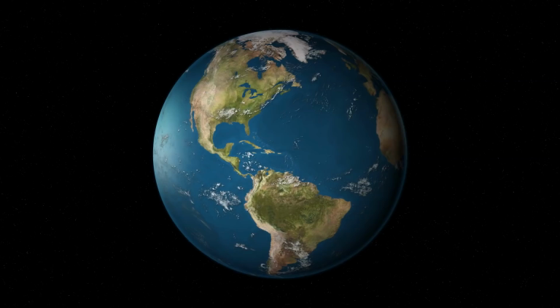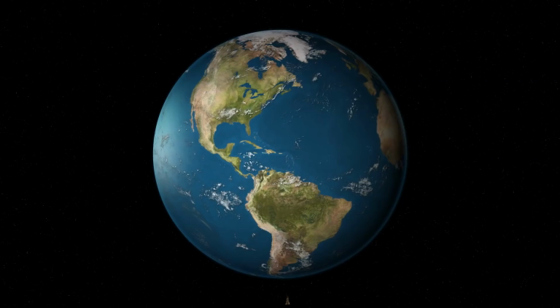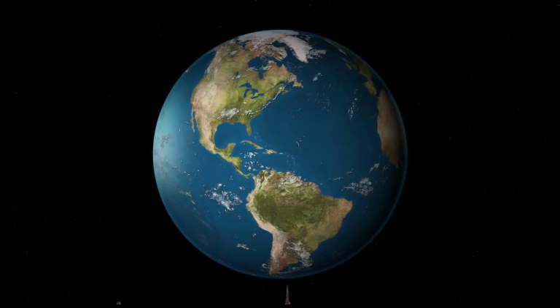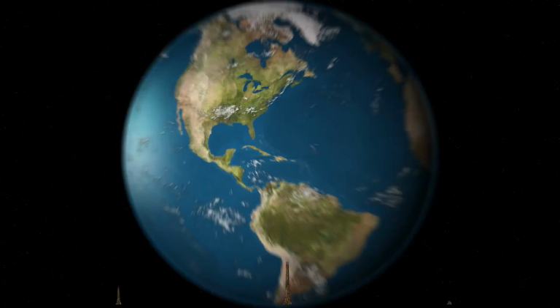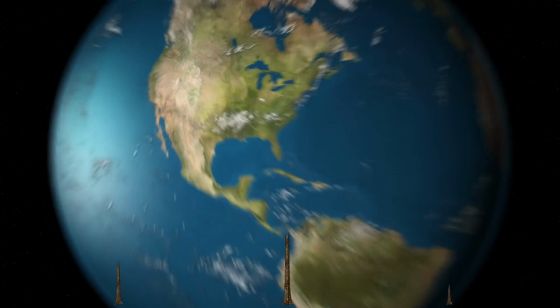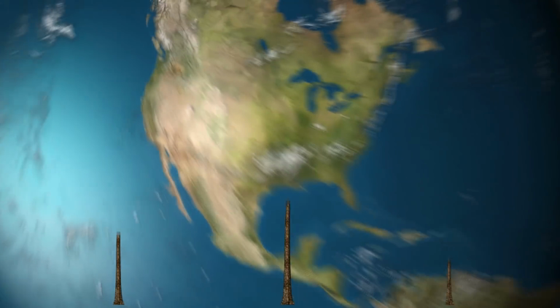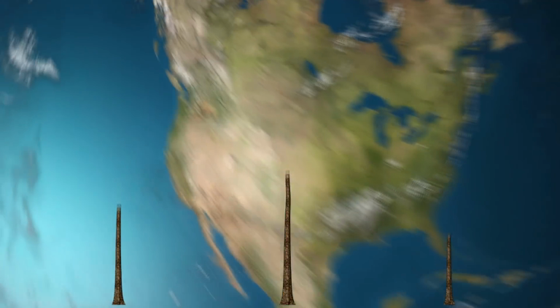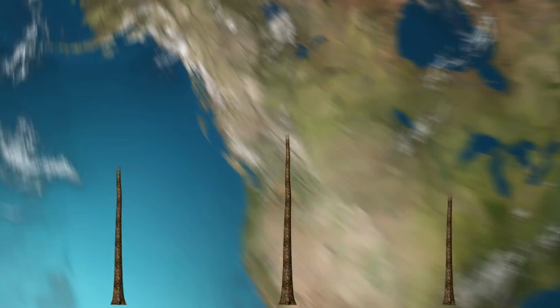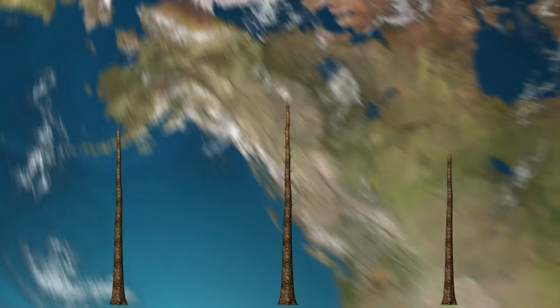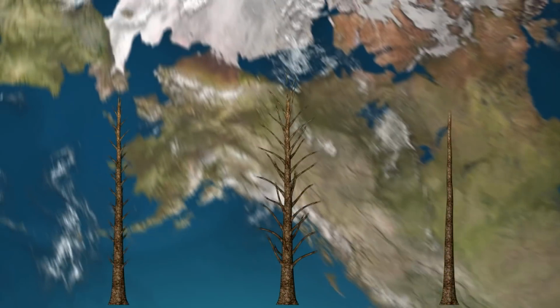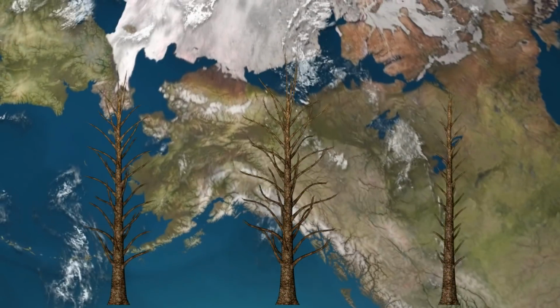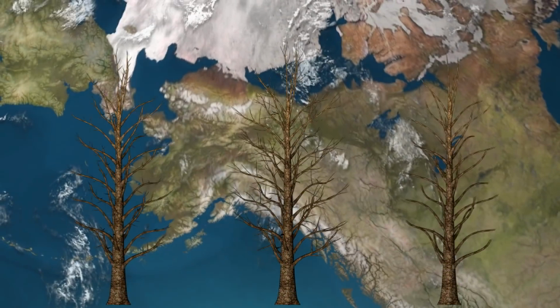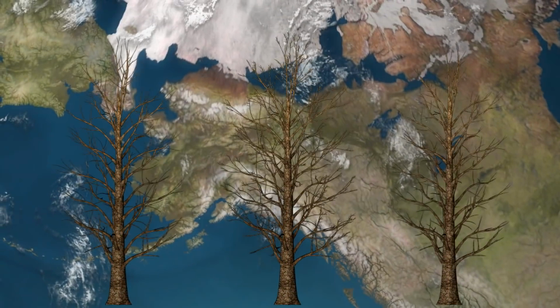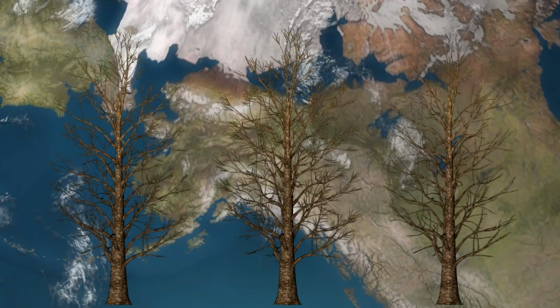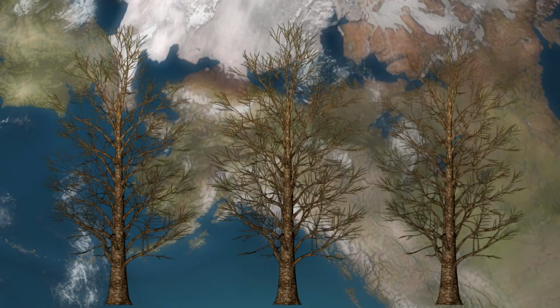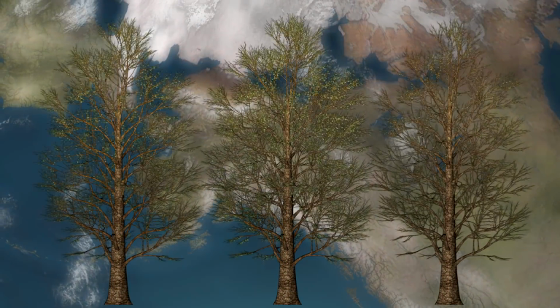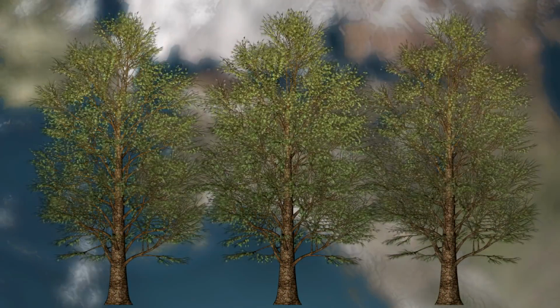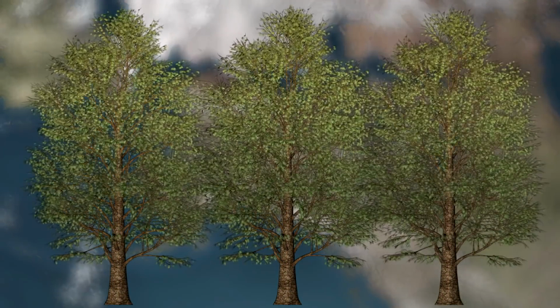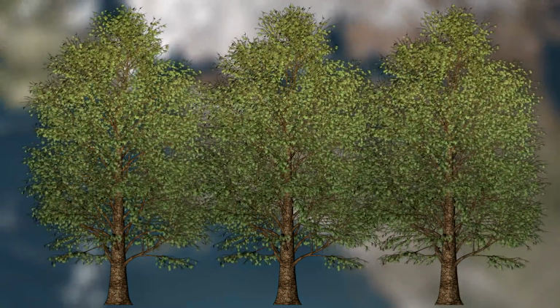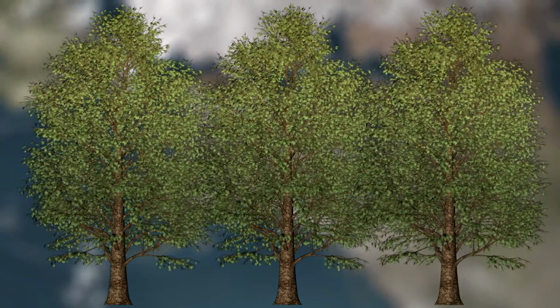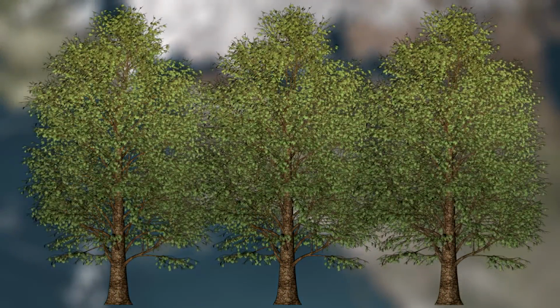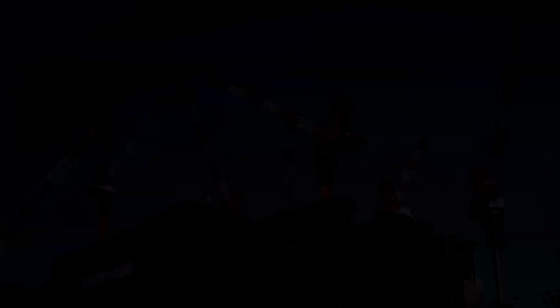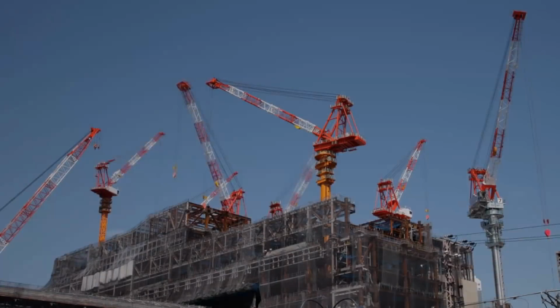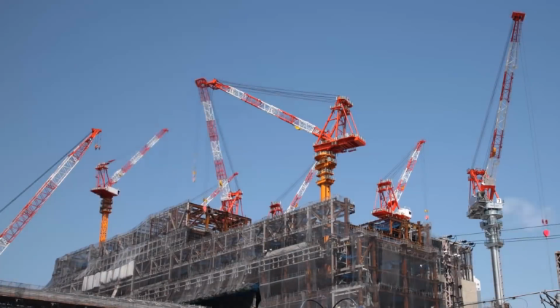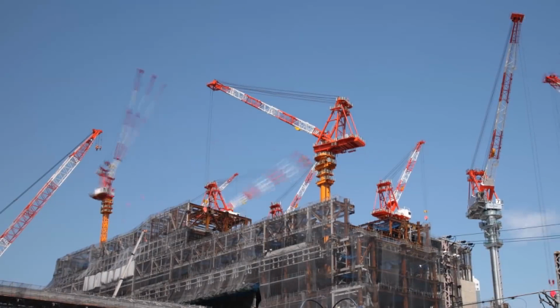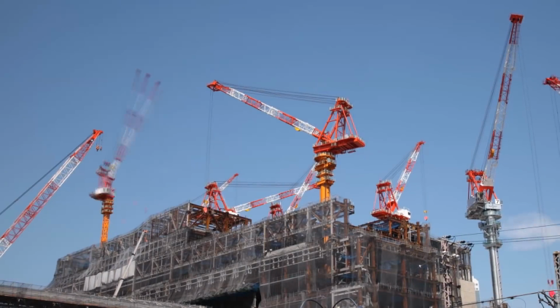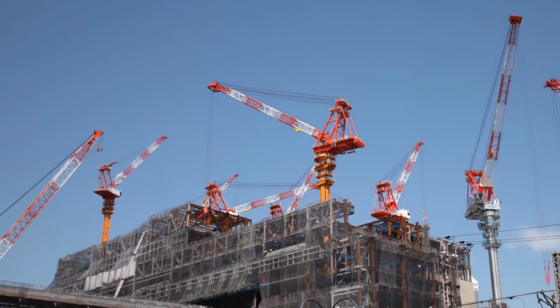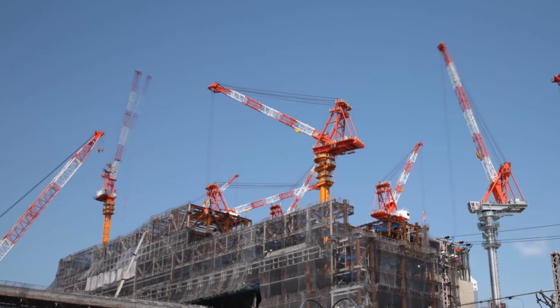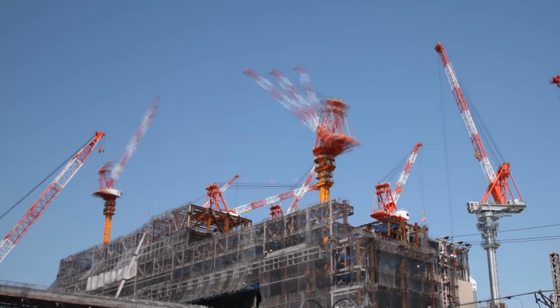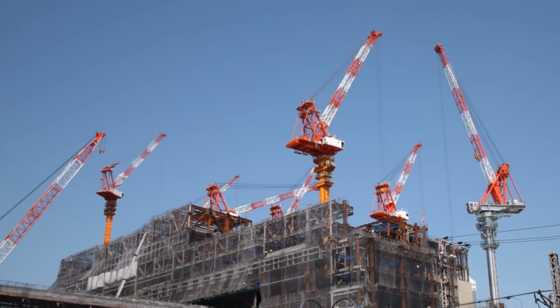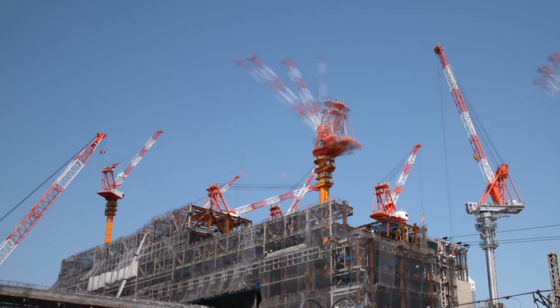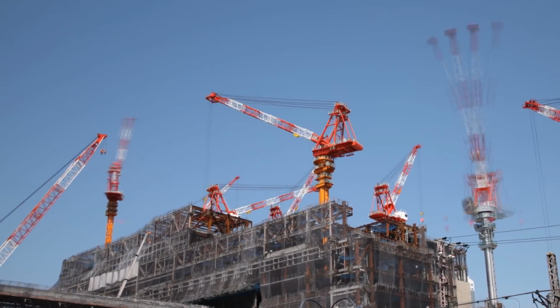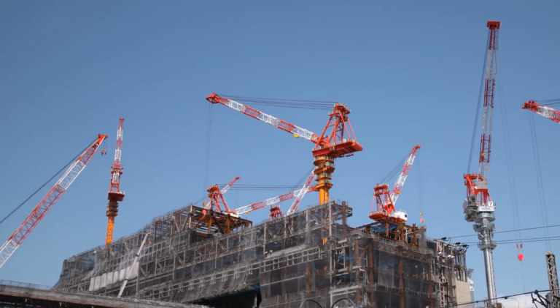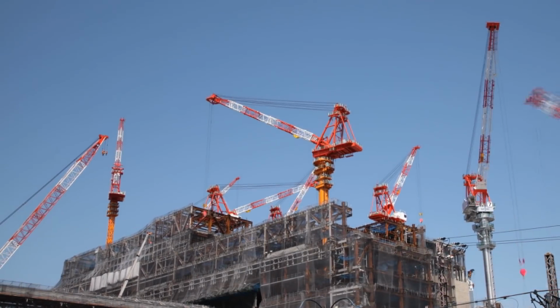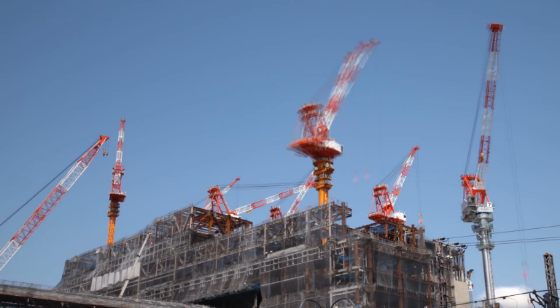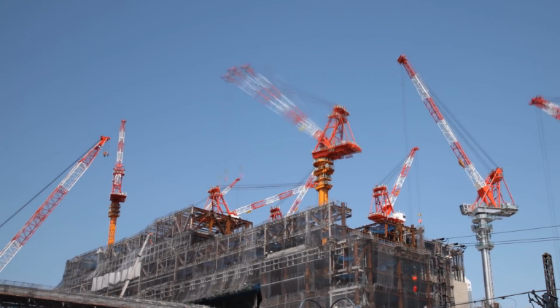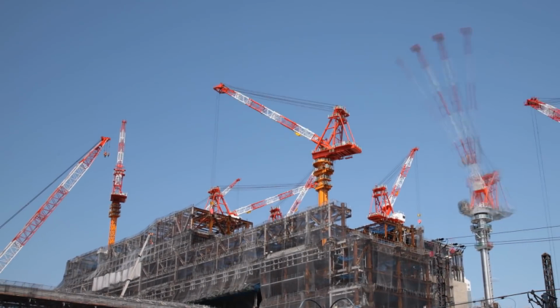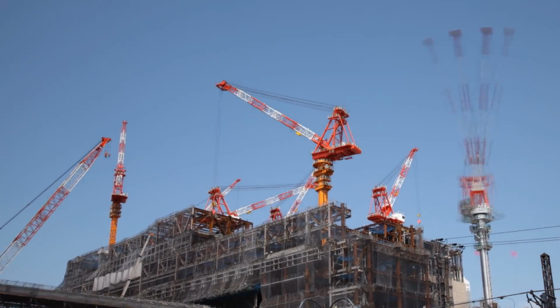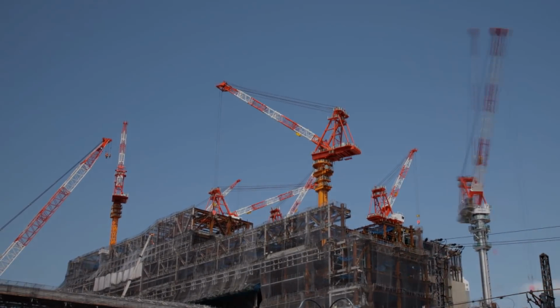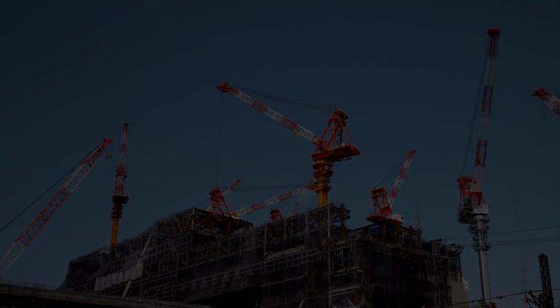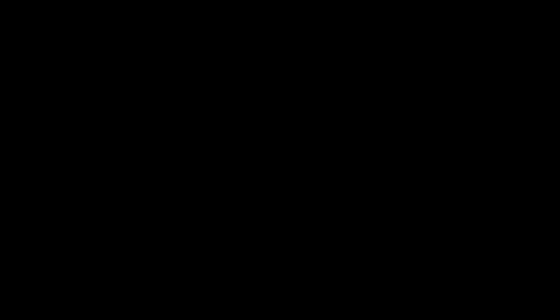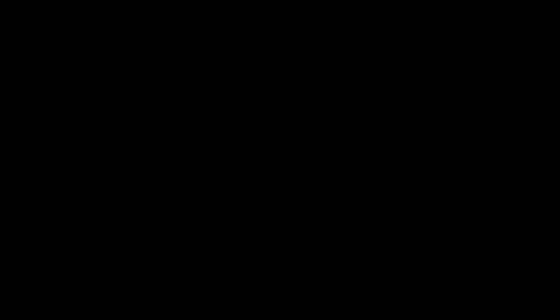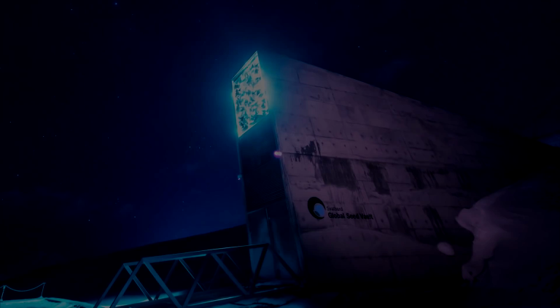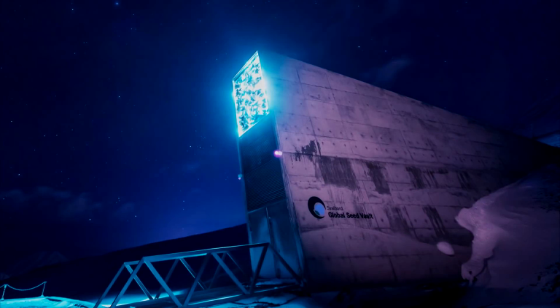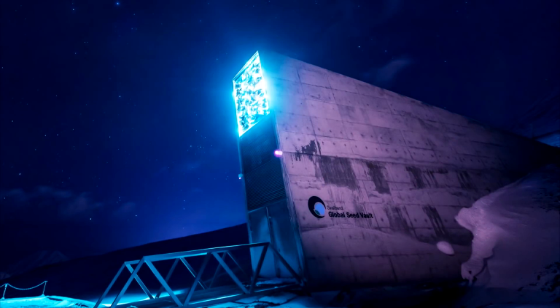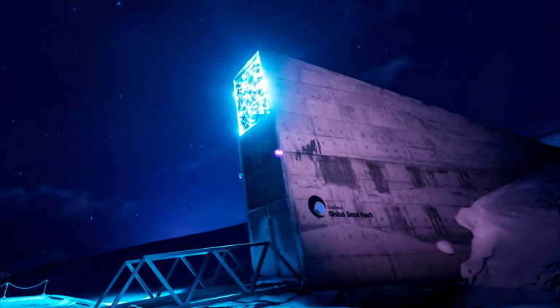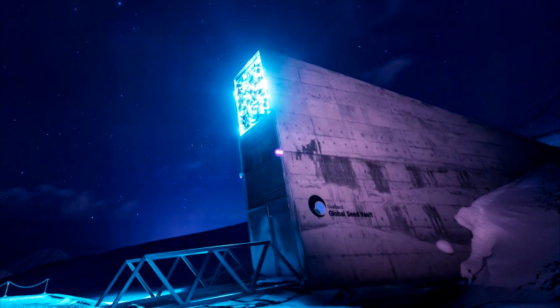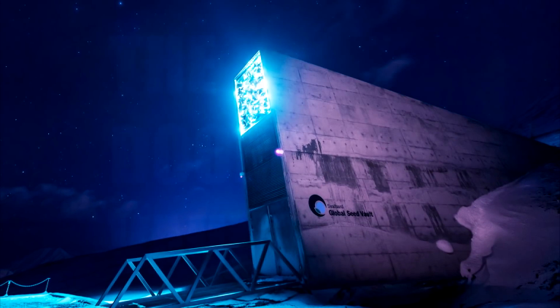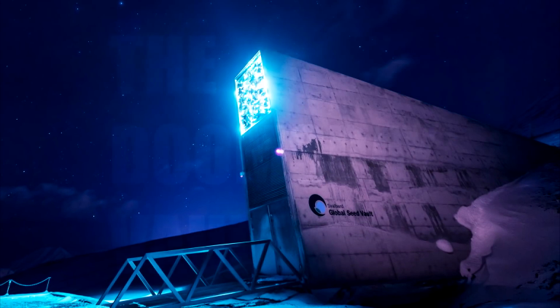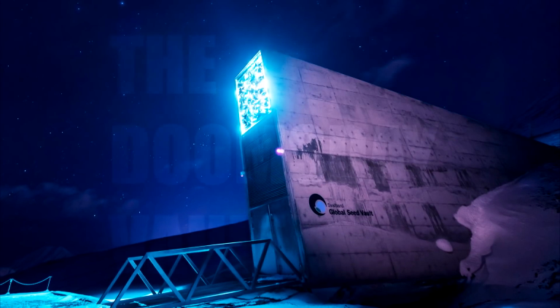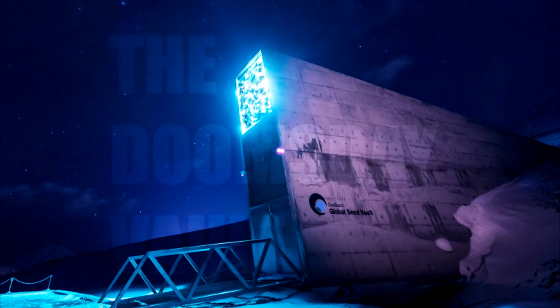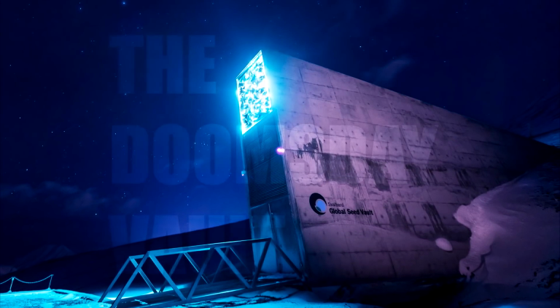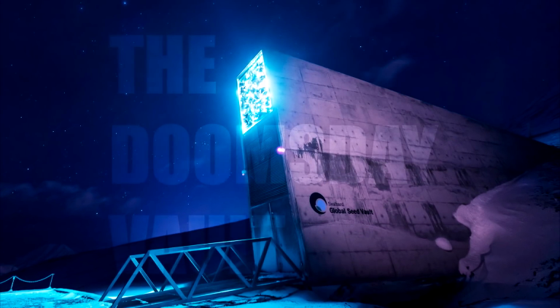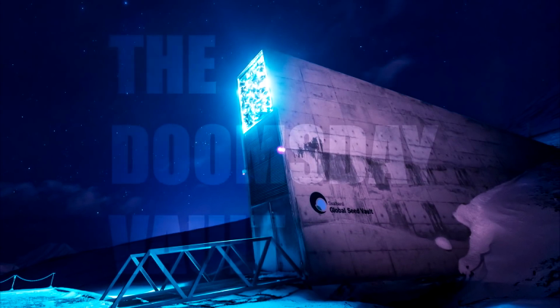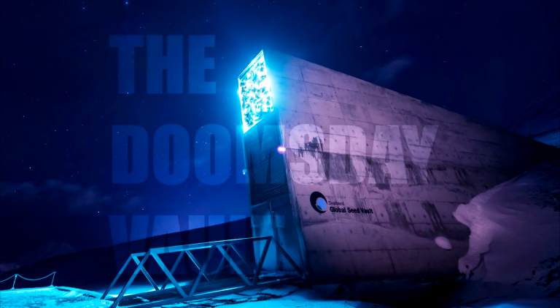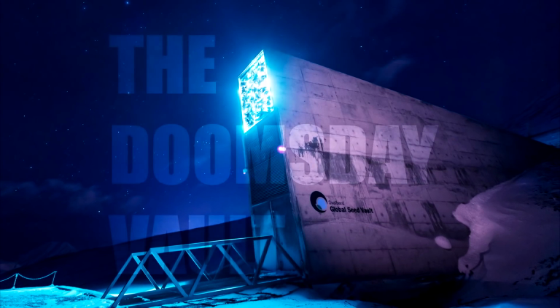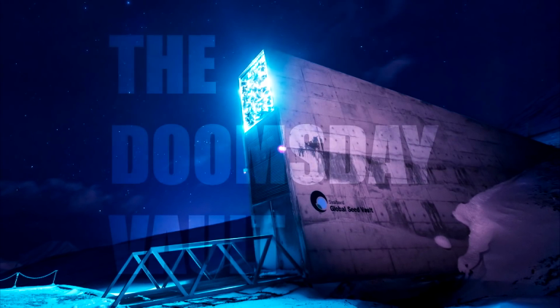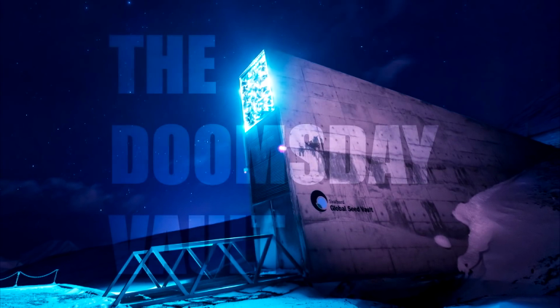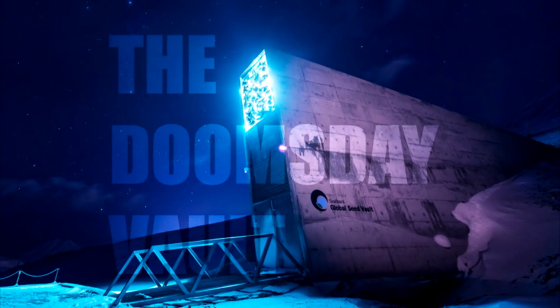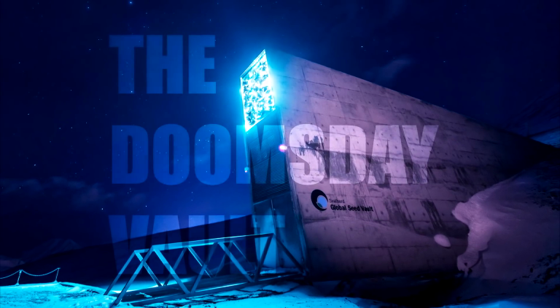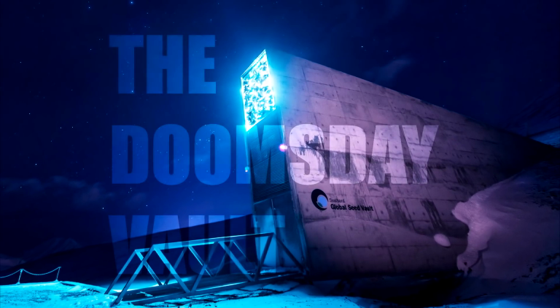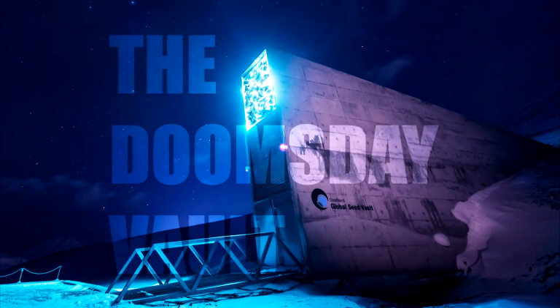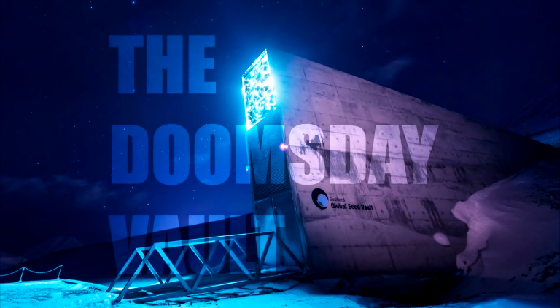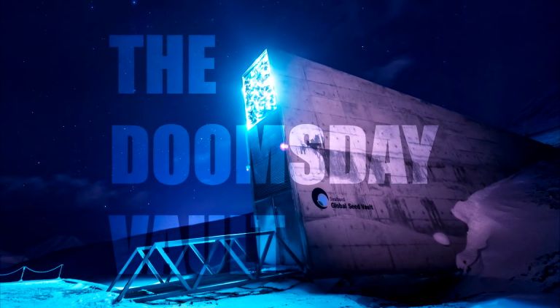From the idea behind a global backup to the details of its construction, here's everything you need to know about the Doomsday Vault.